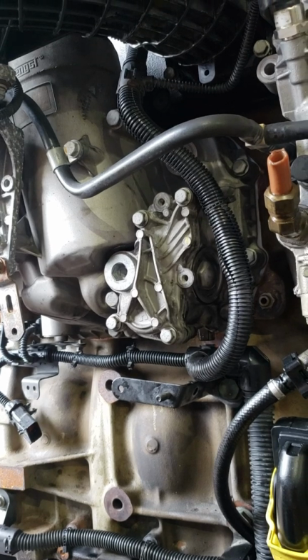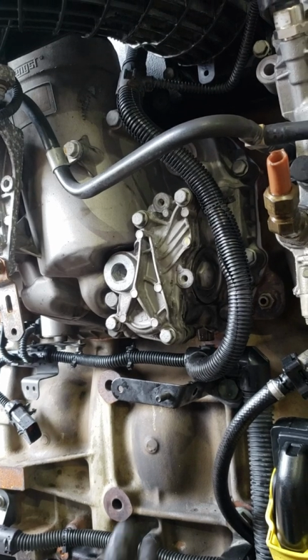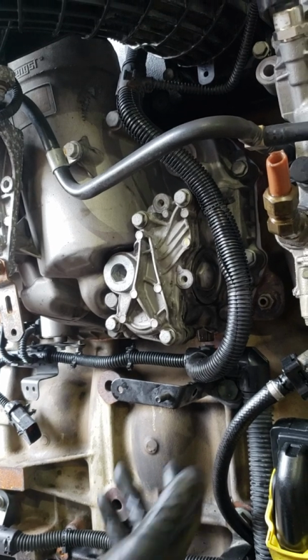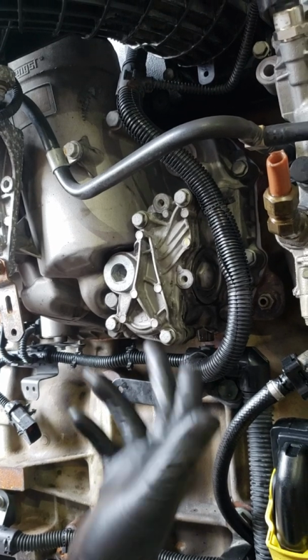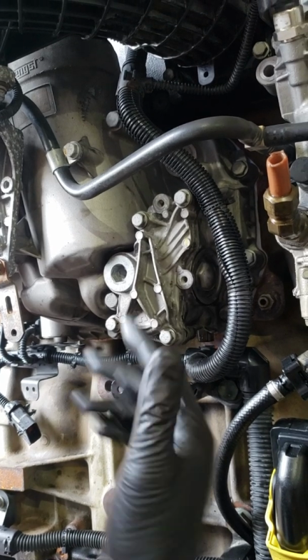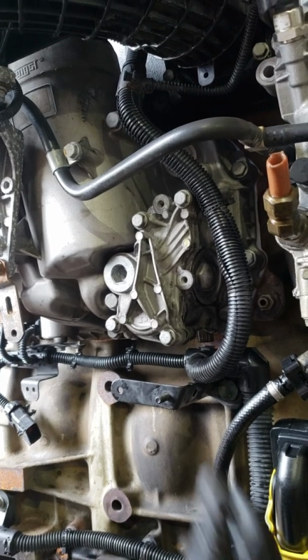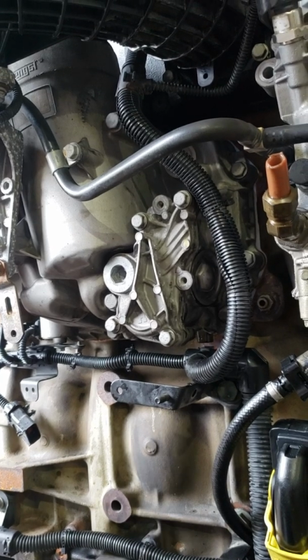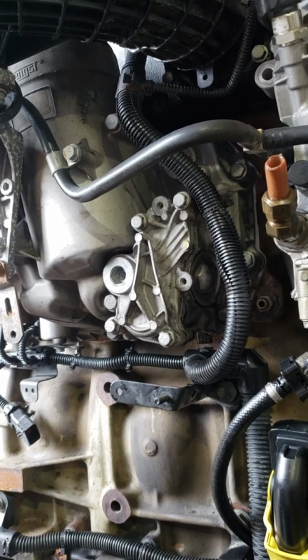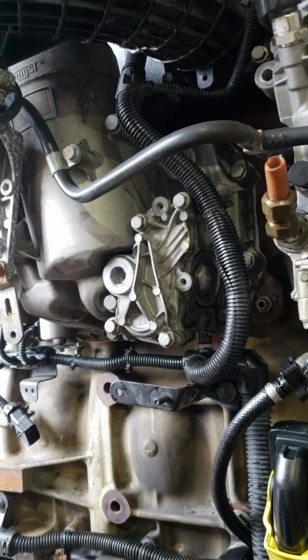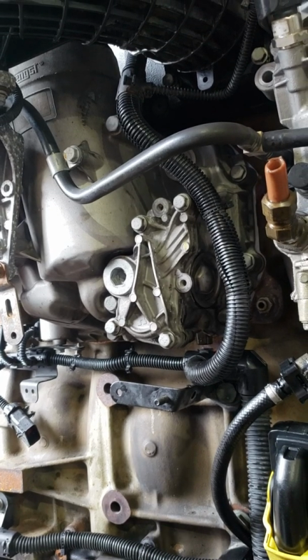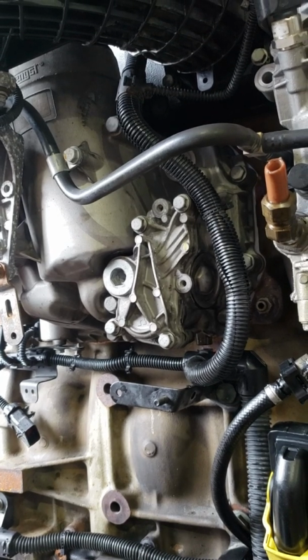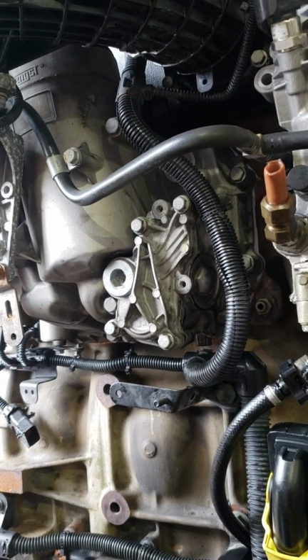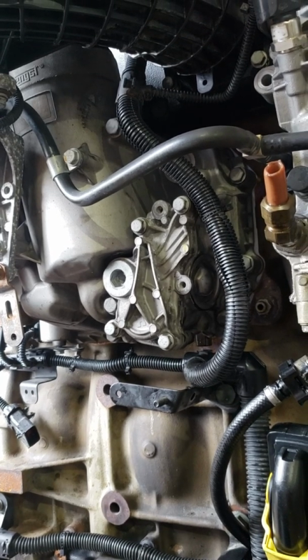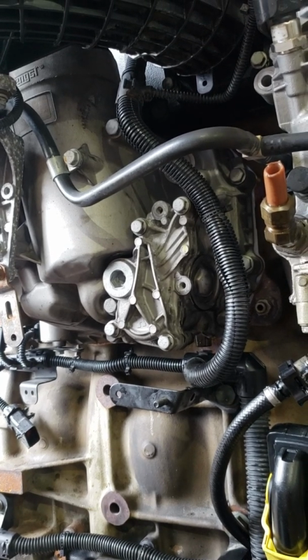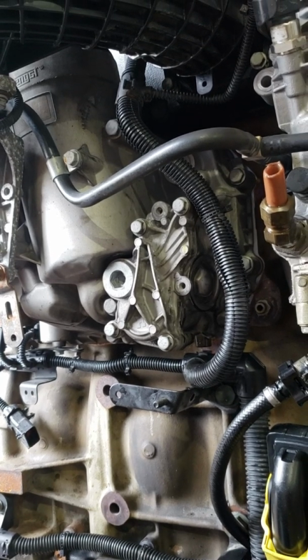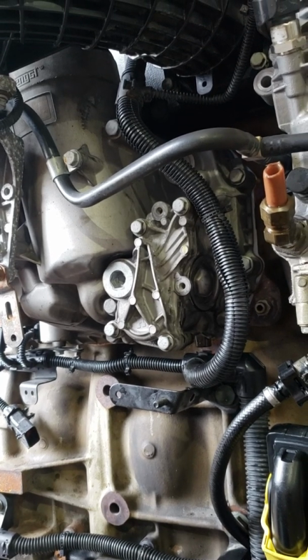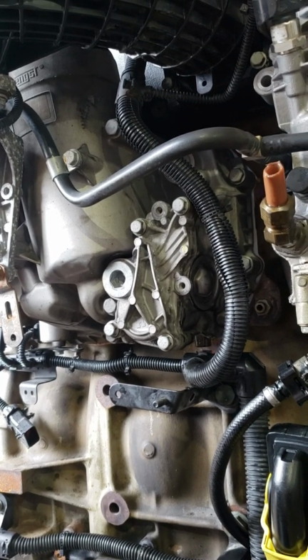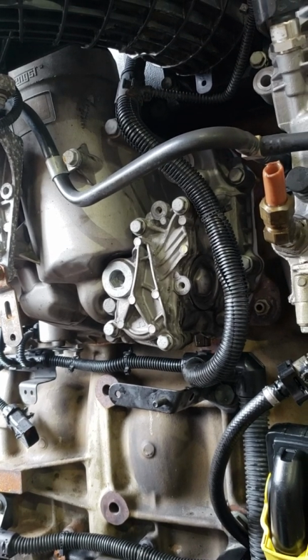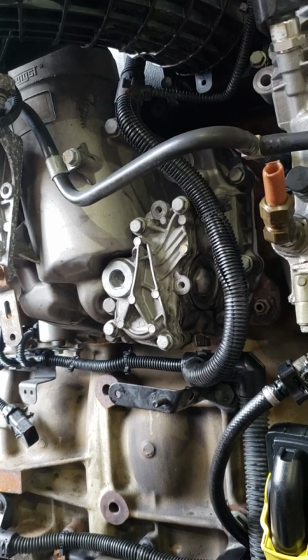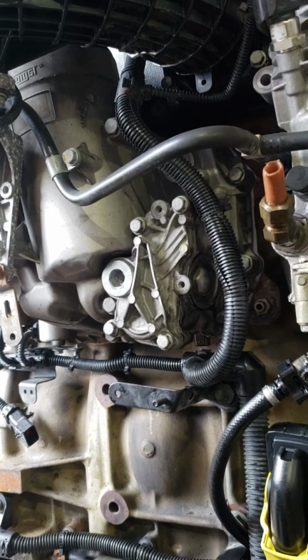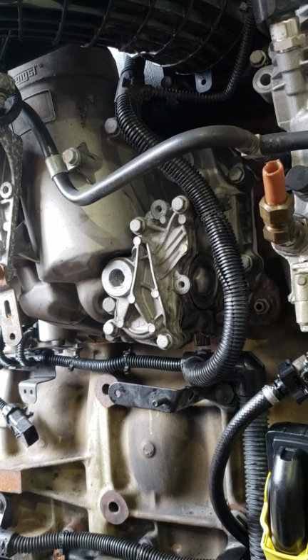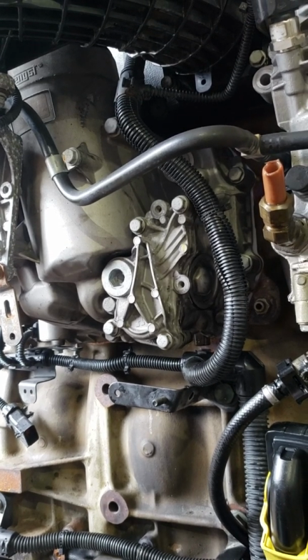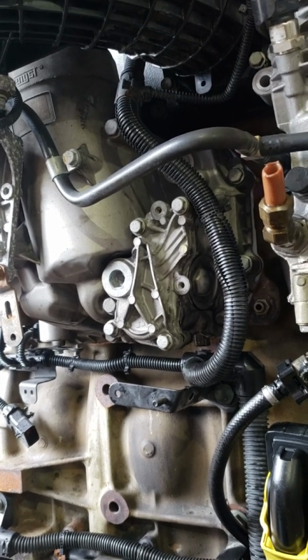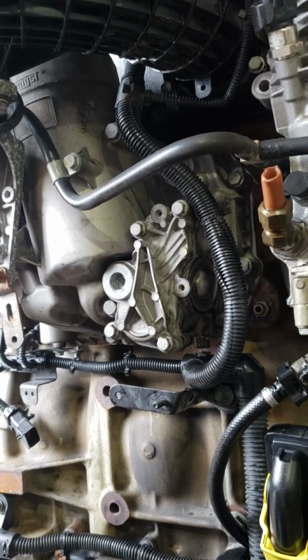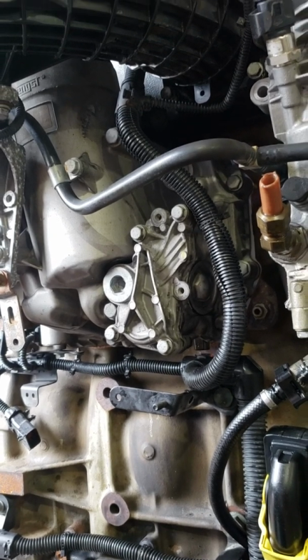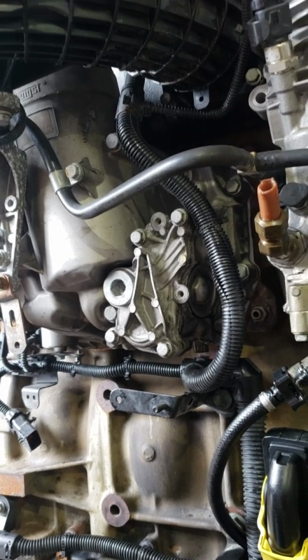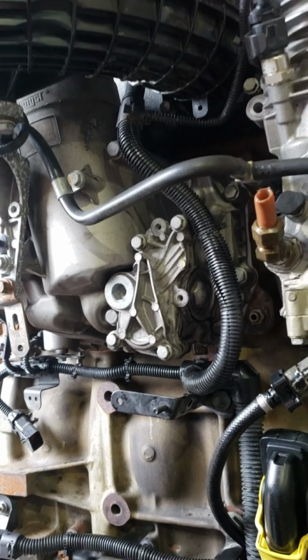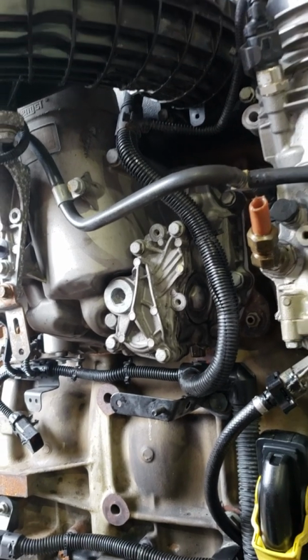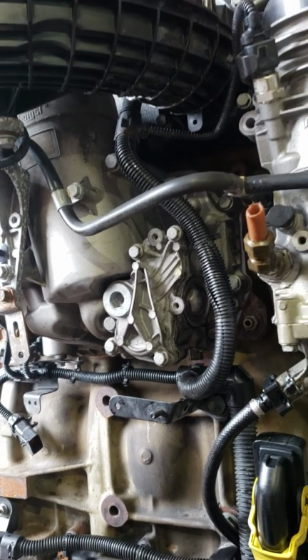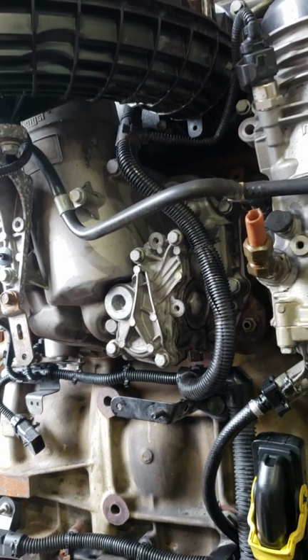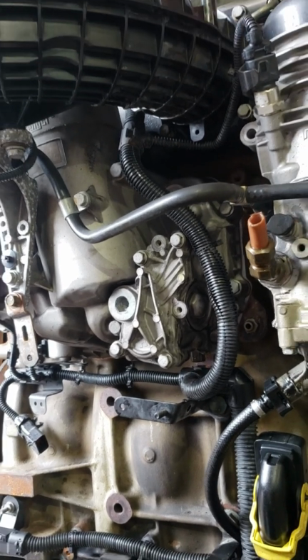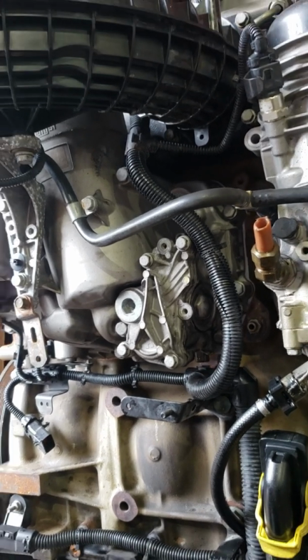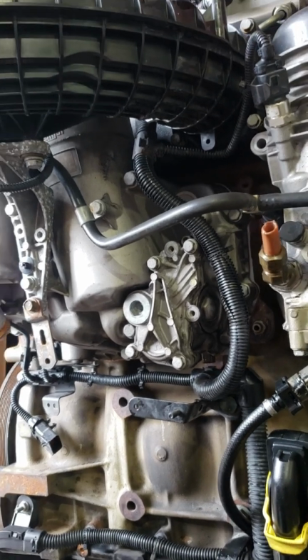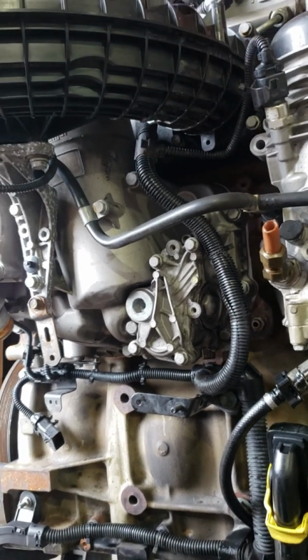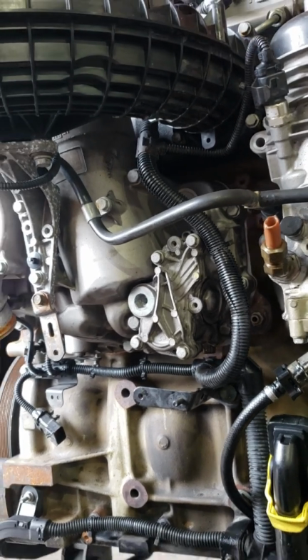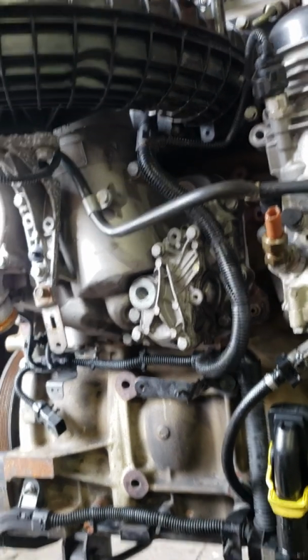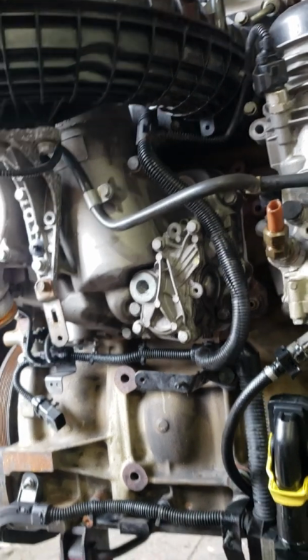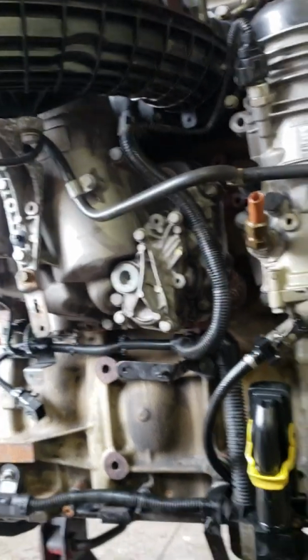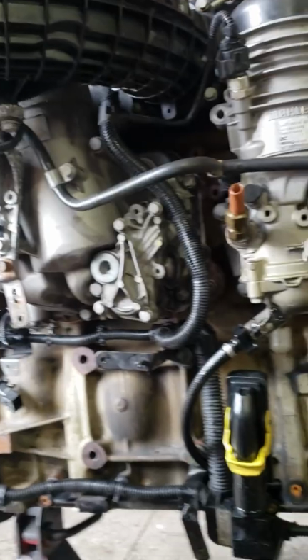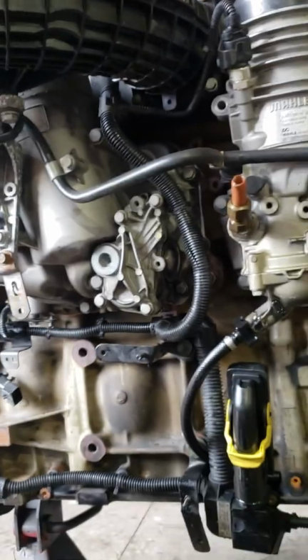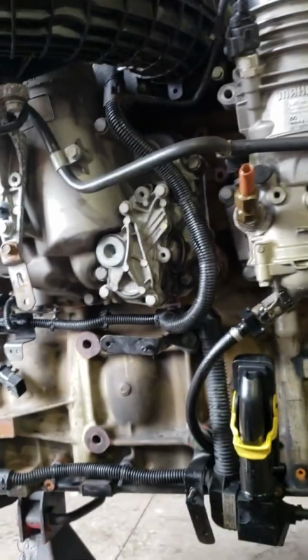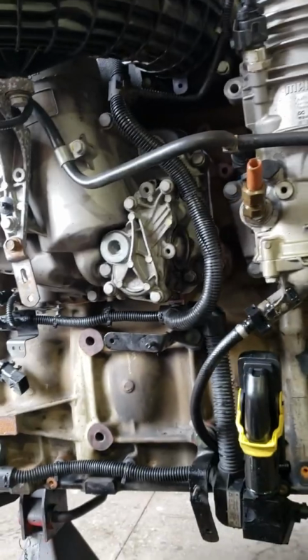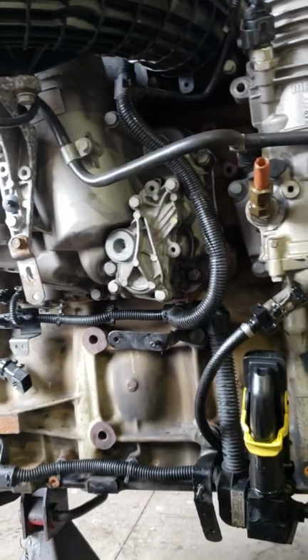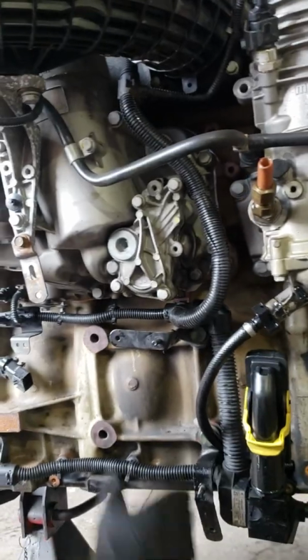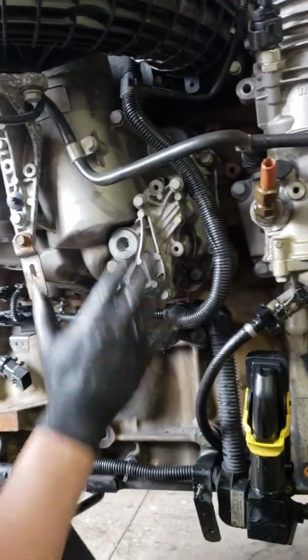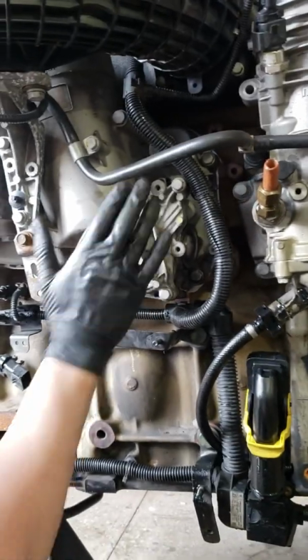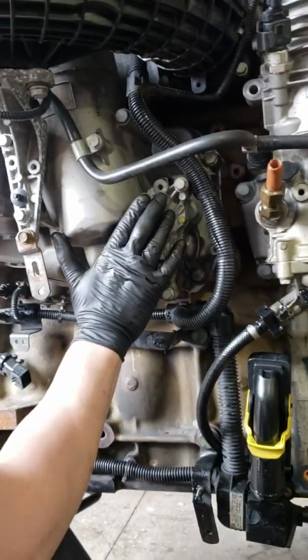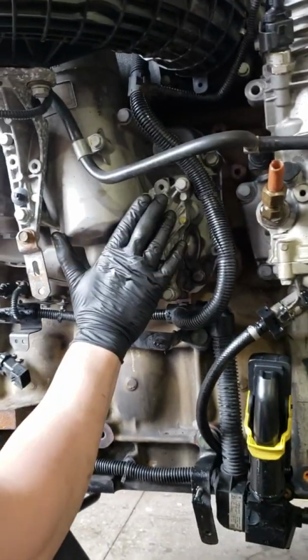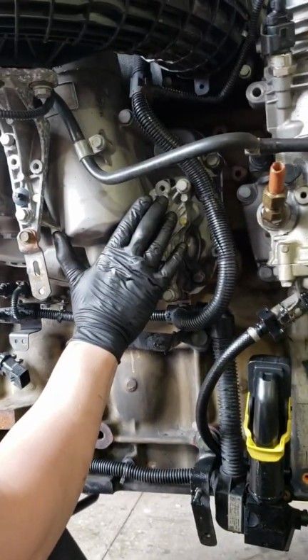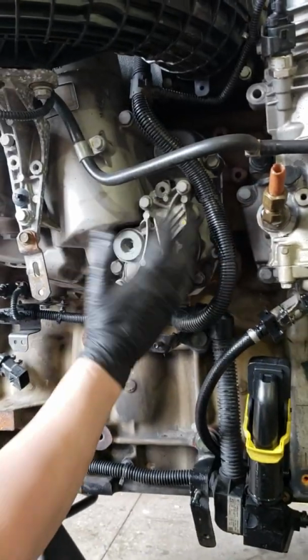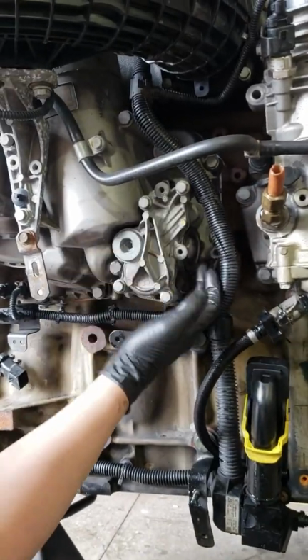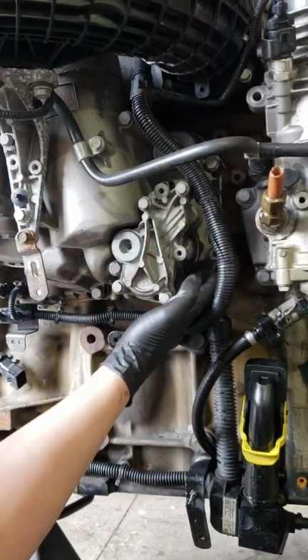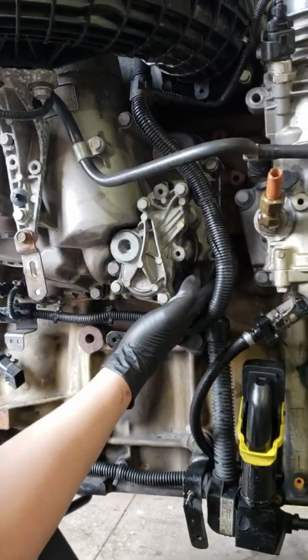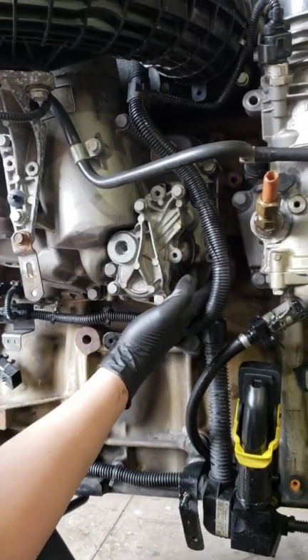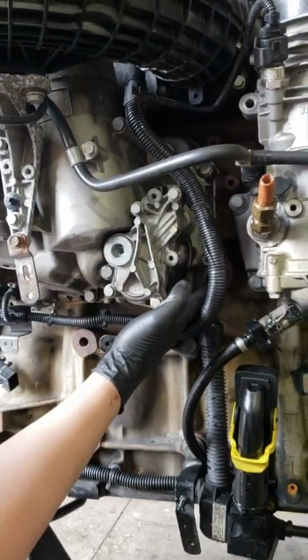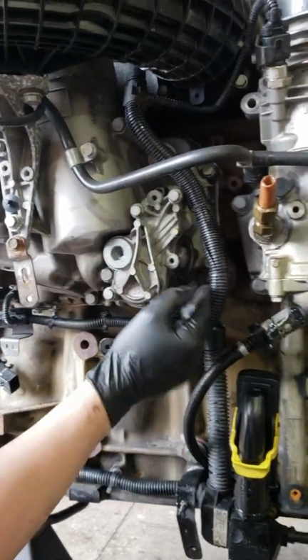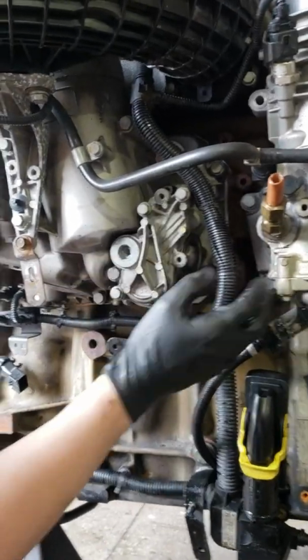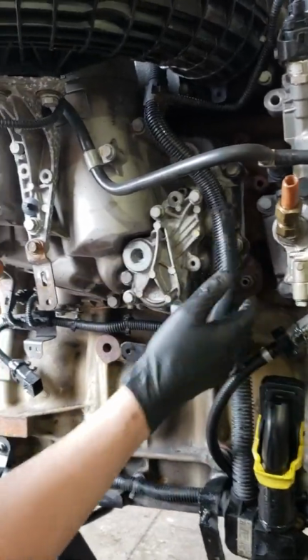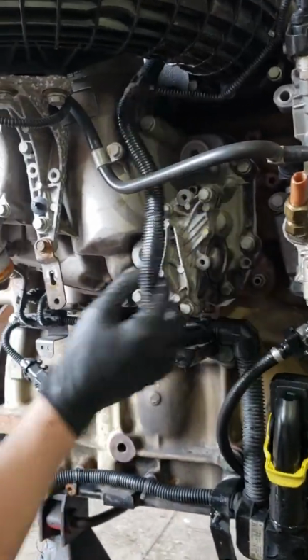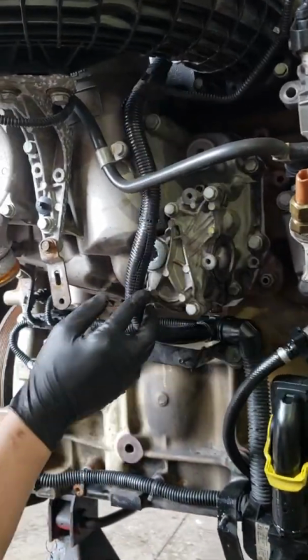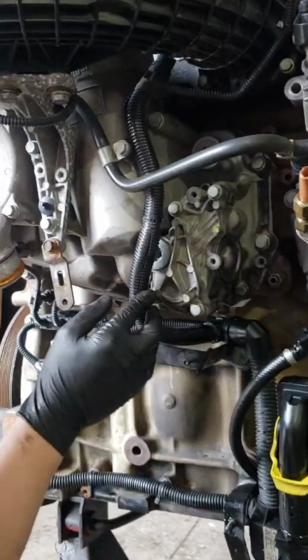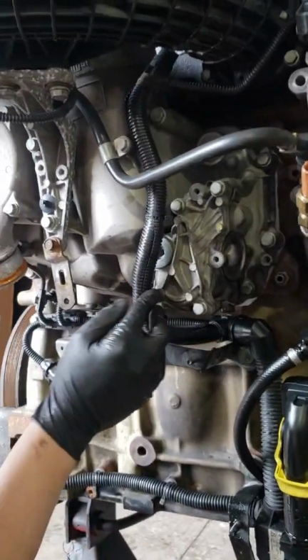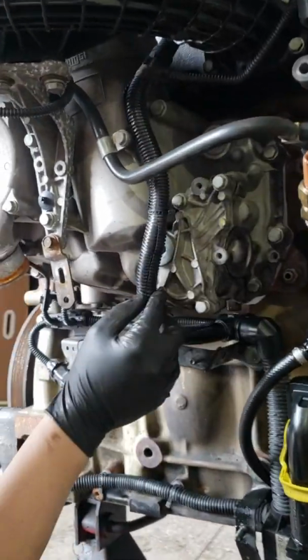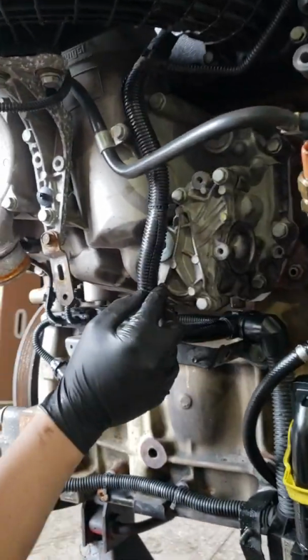This would probably cost you a couple hundred bucks to get done at Freightliner or at an independent shop. Now we're going to move on to the screw plug O-ring.